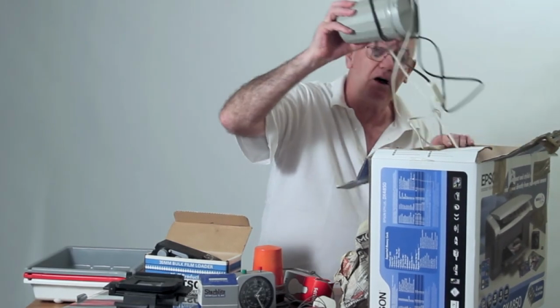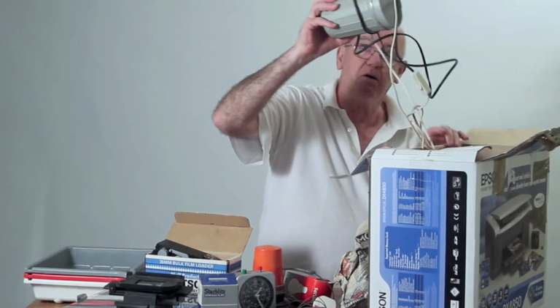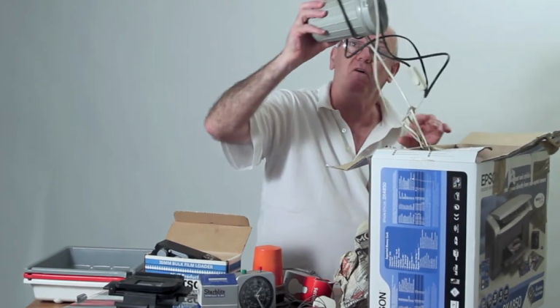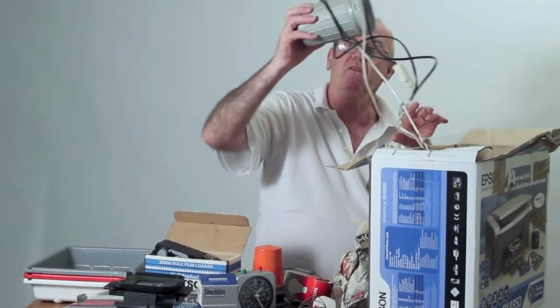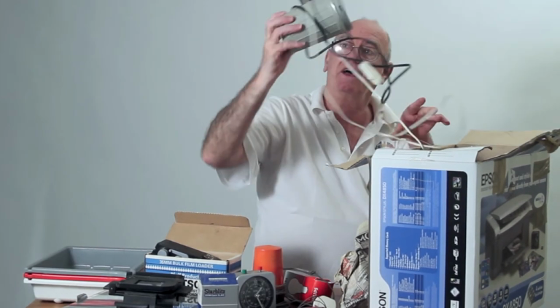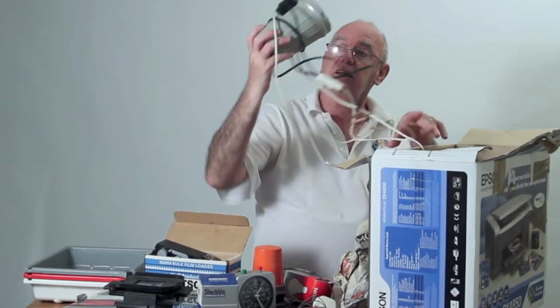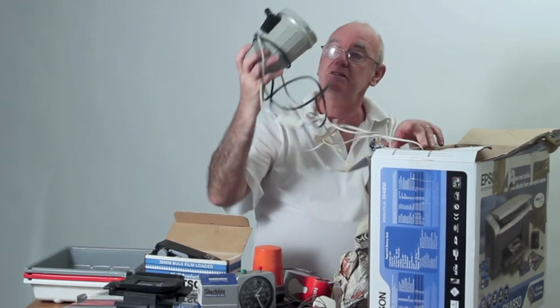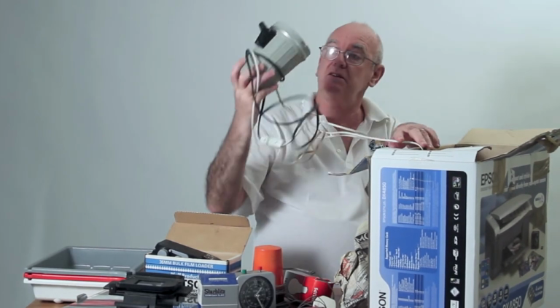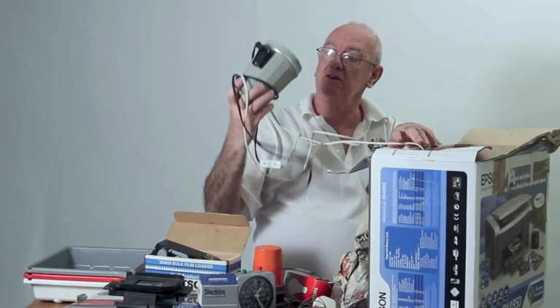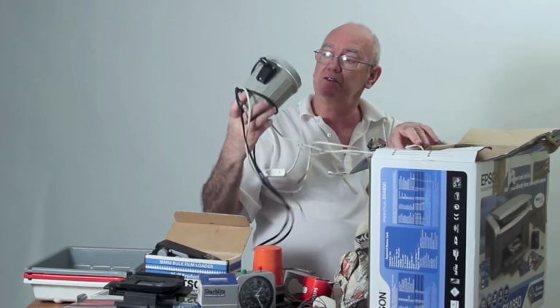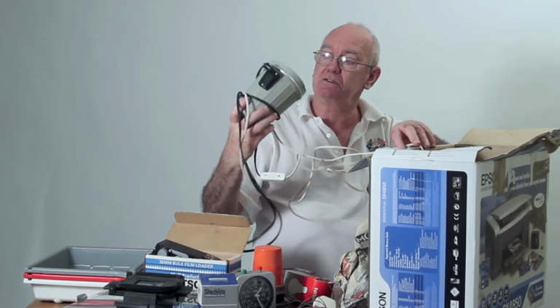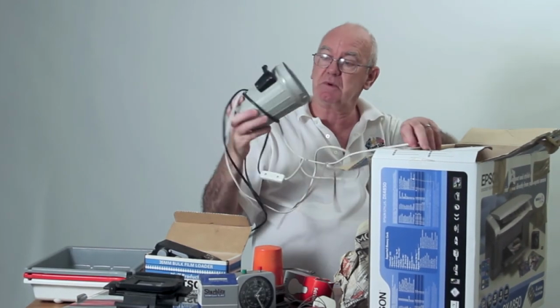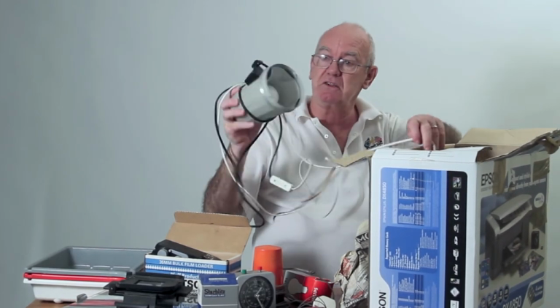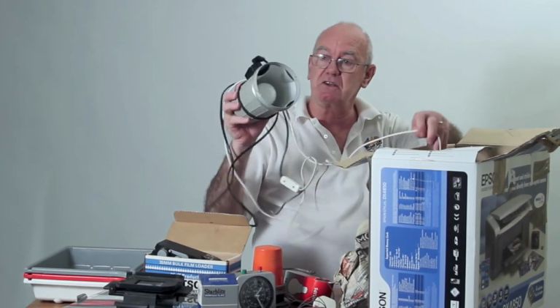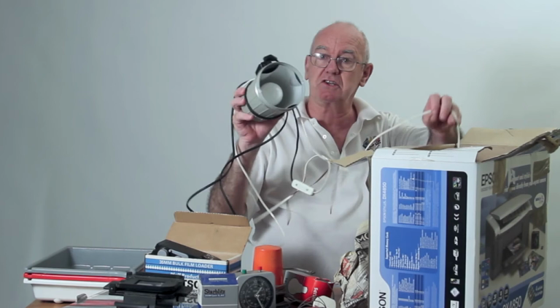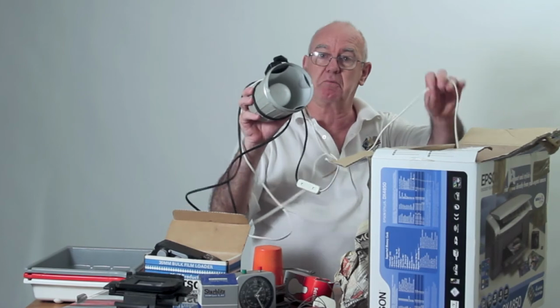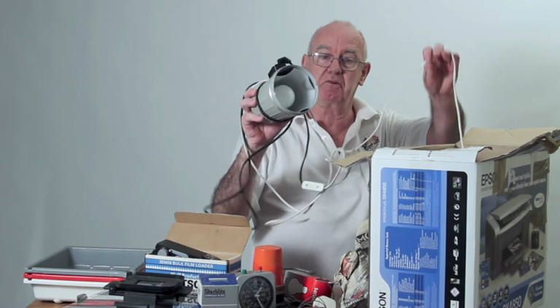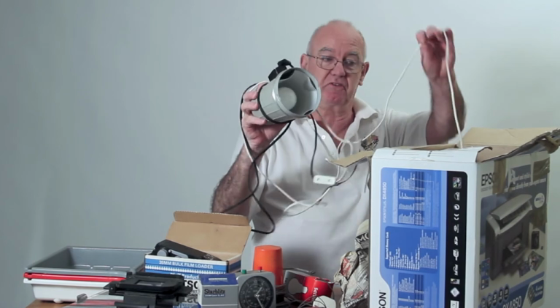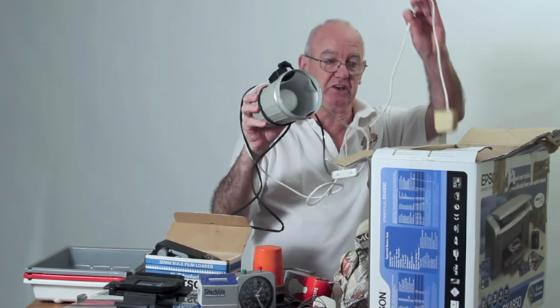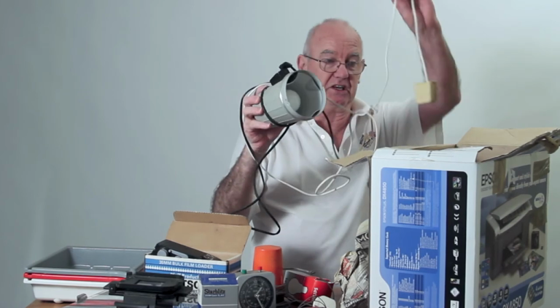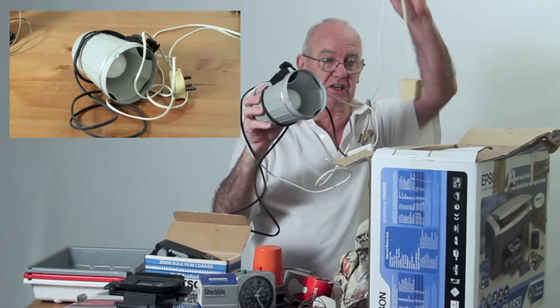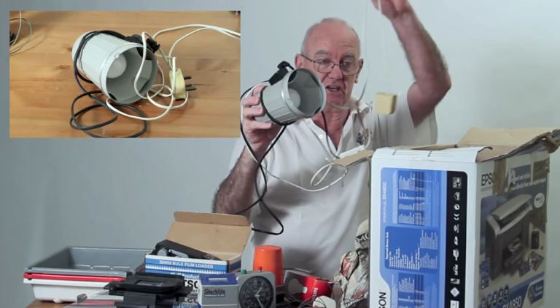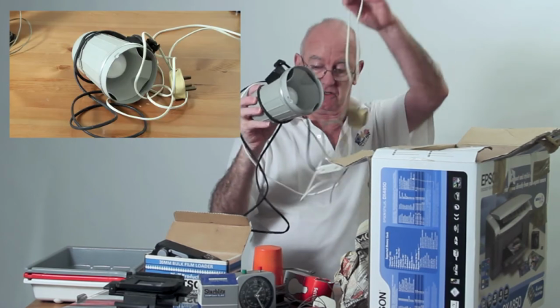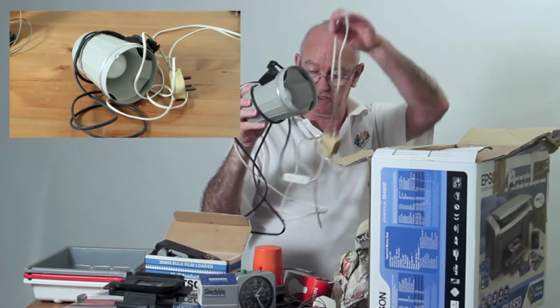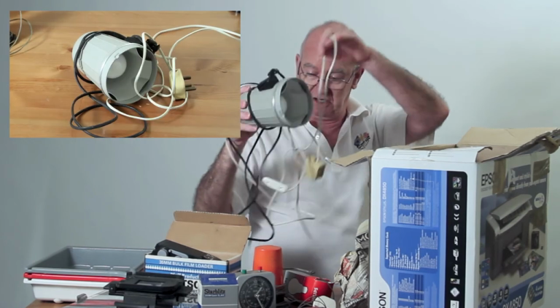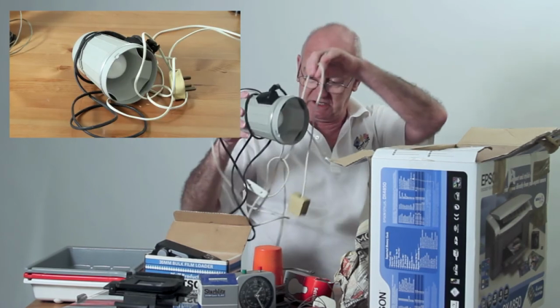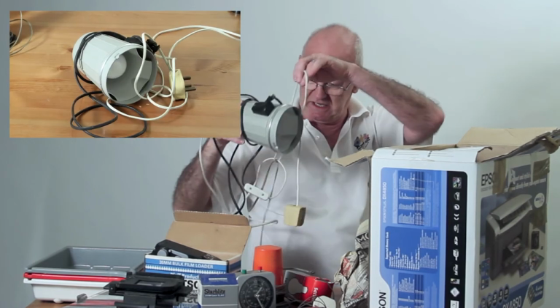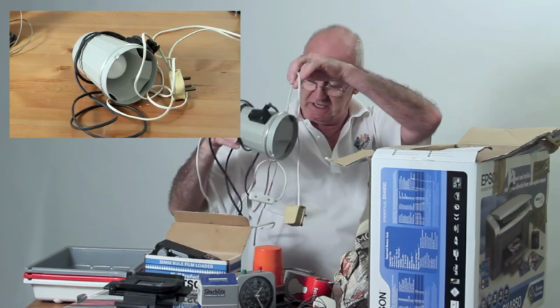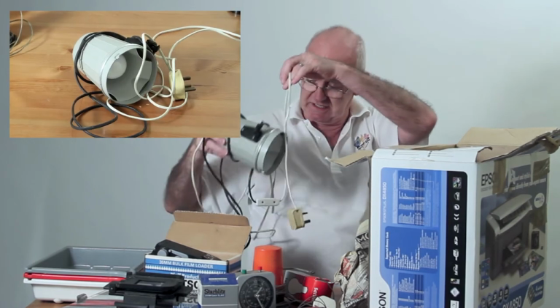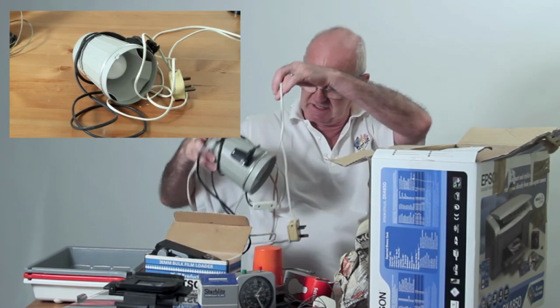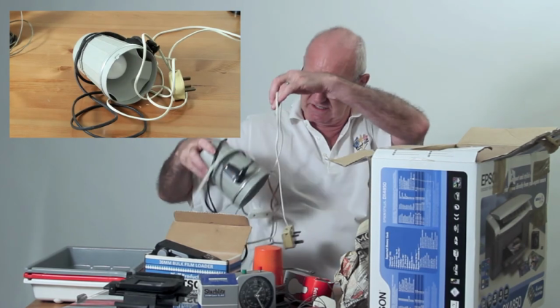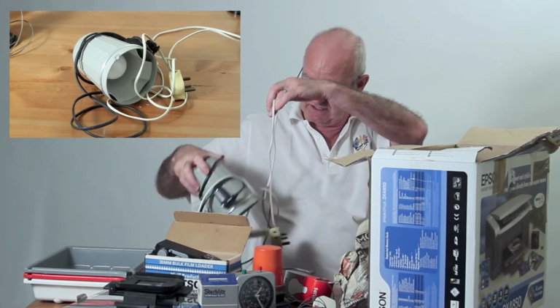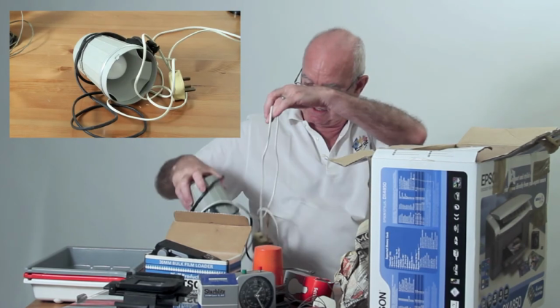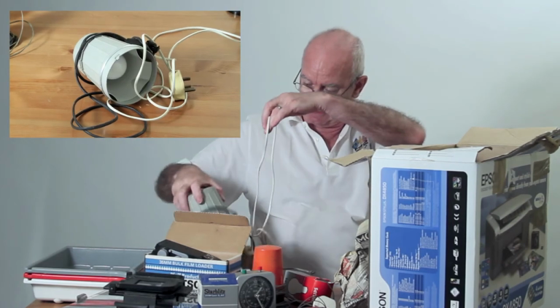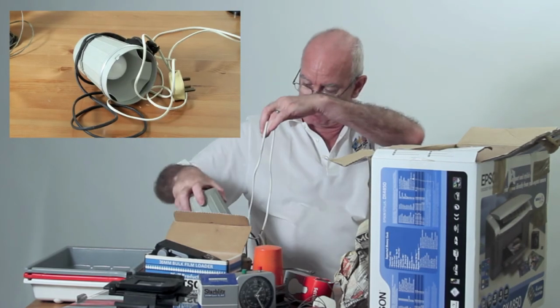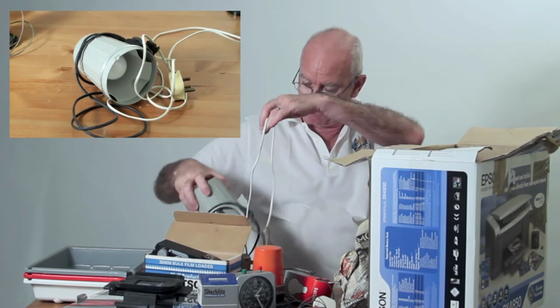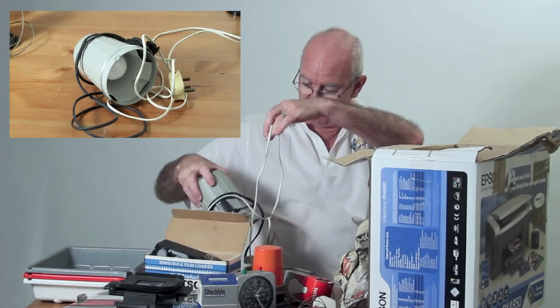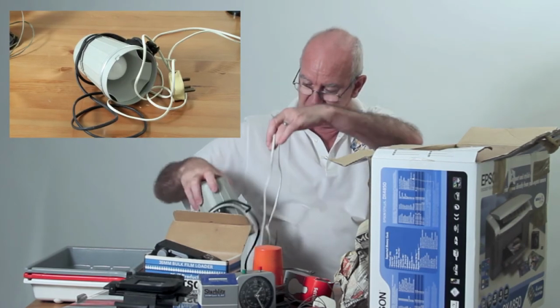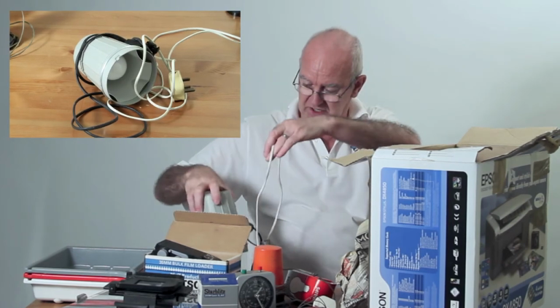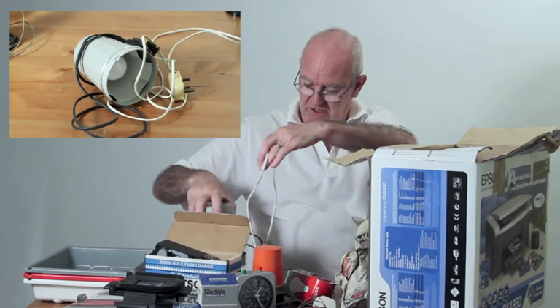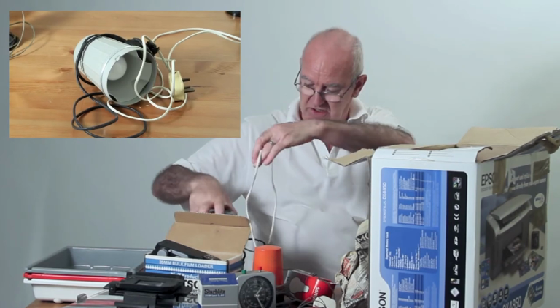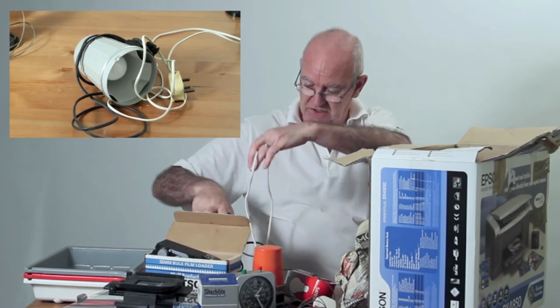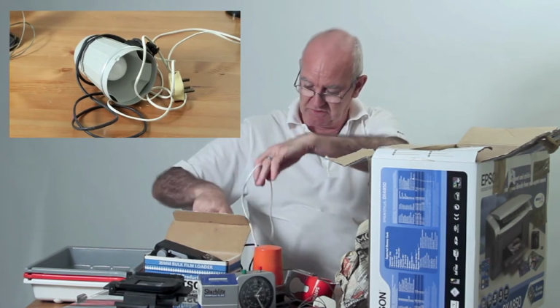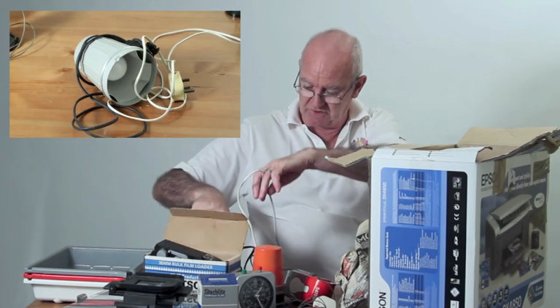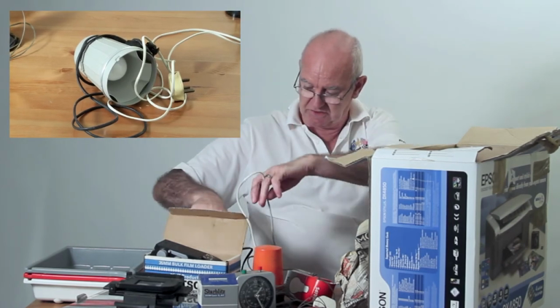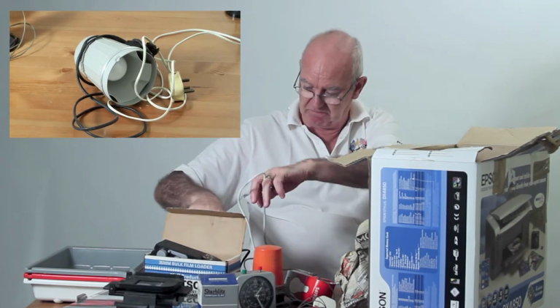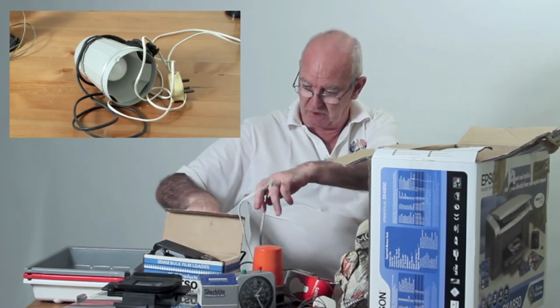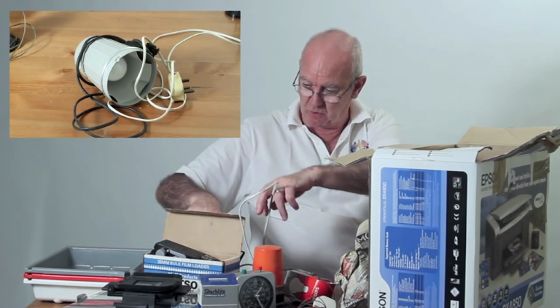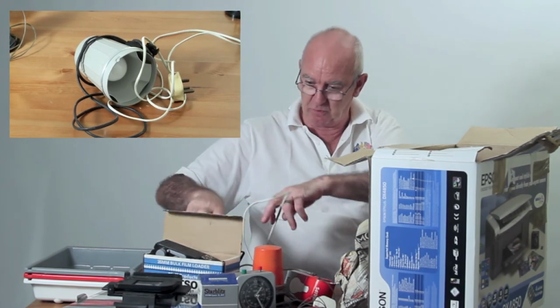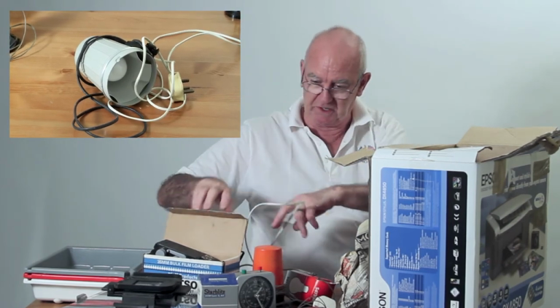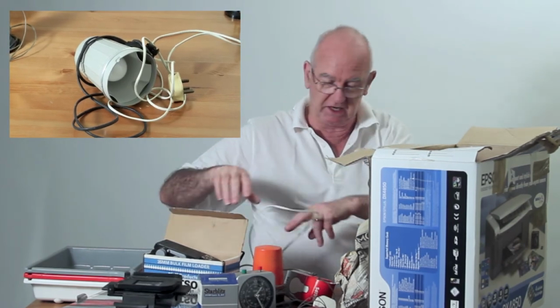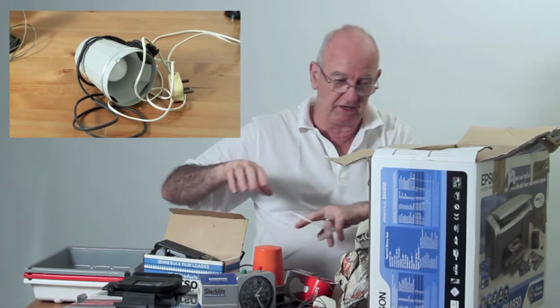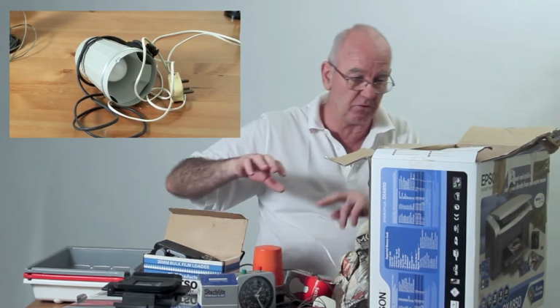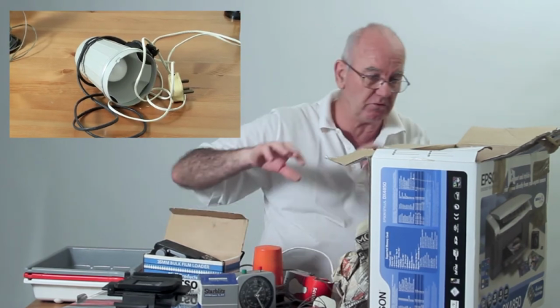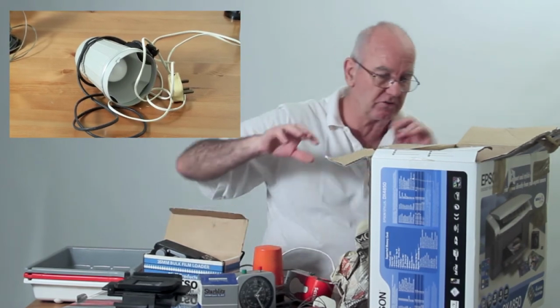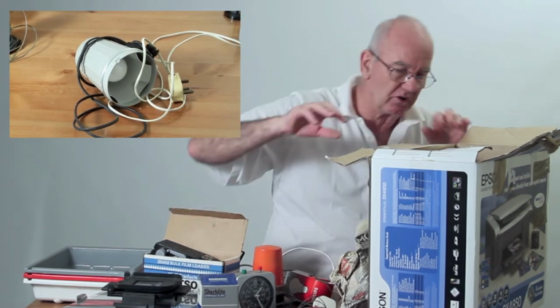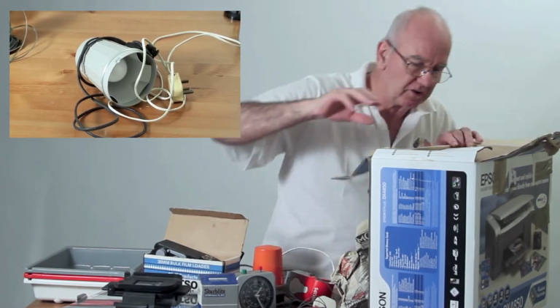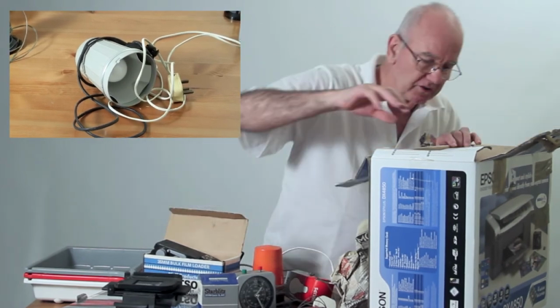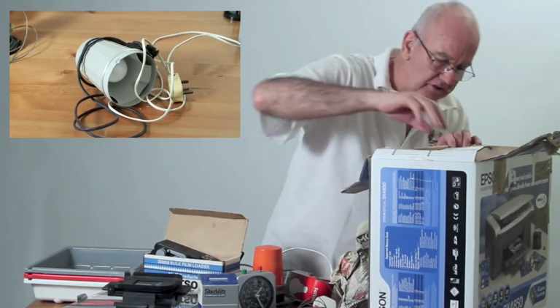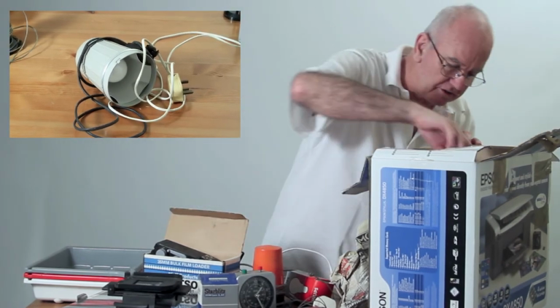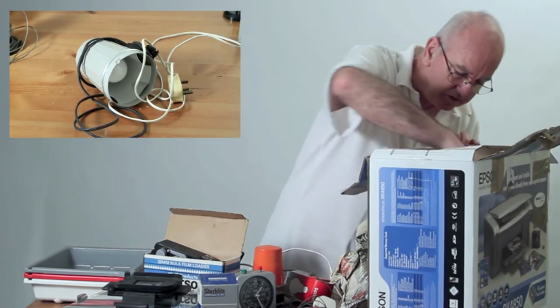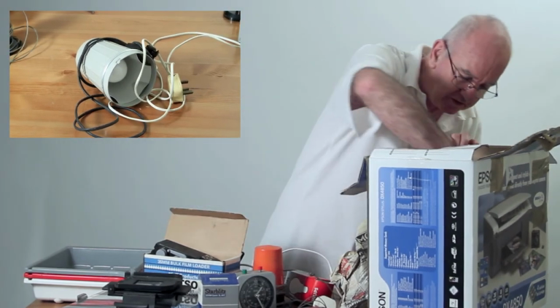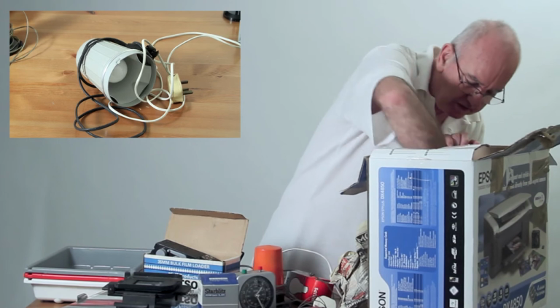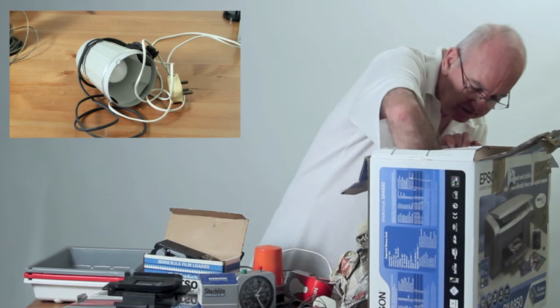That's got to be the top of an enlarger — yes, that's the top of an enlarger with the bulb in it. There's a lot of stuff in here.